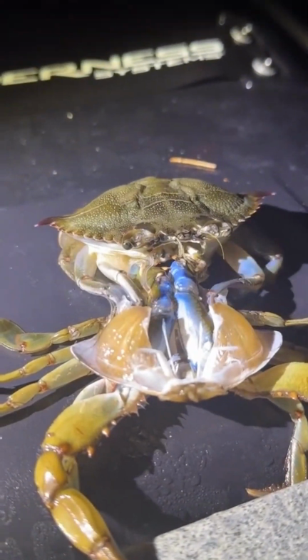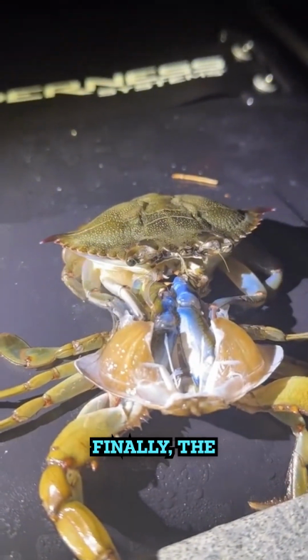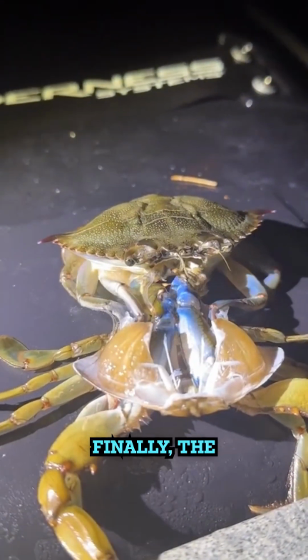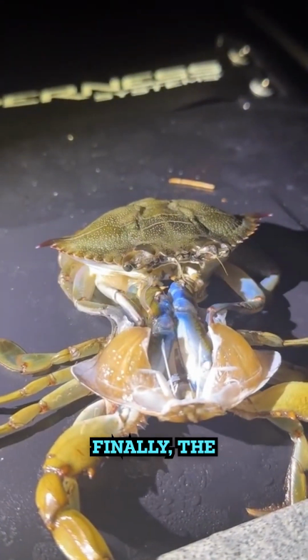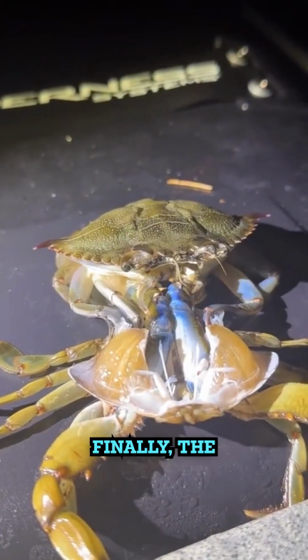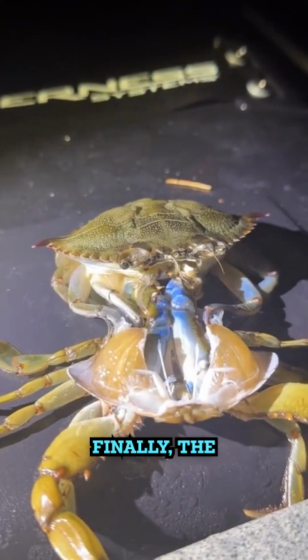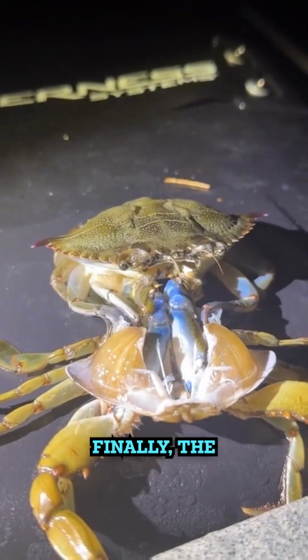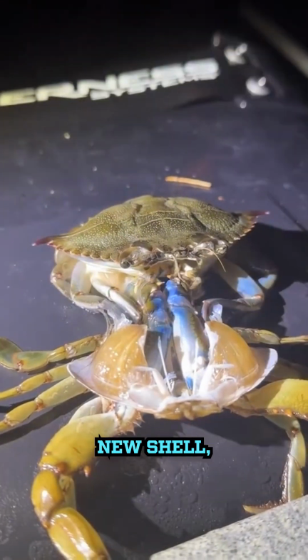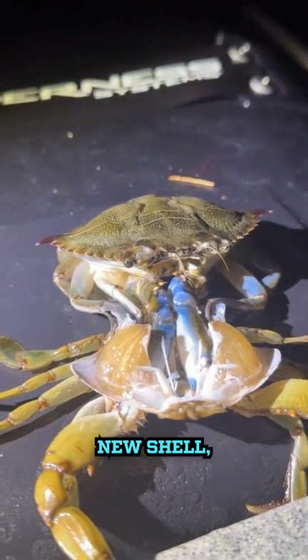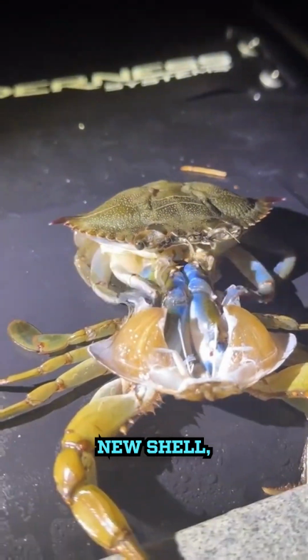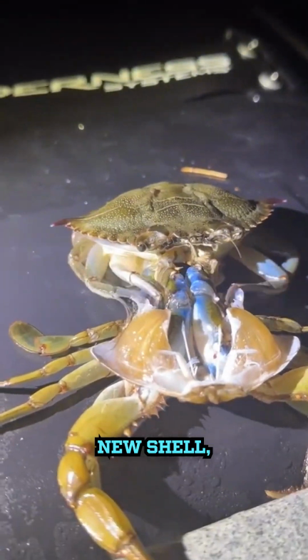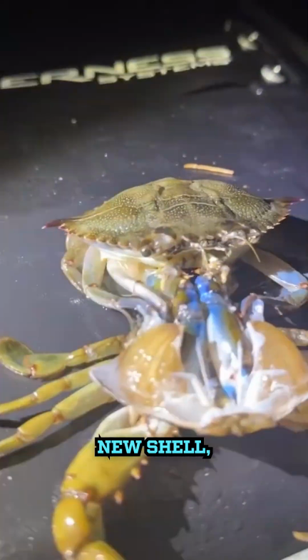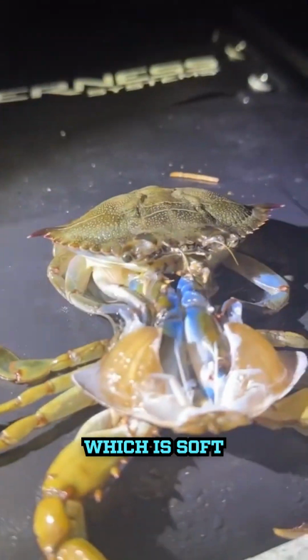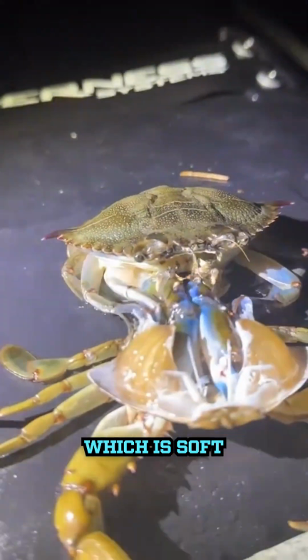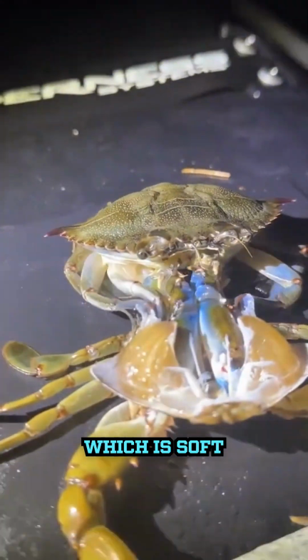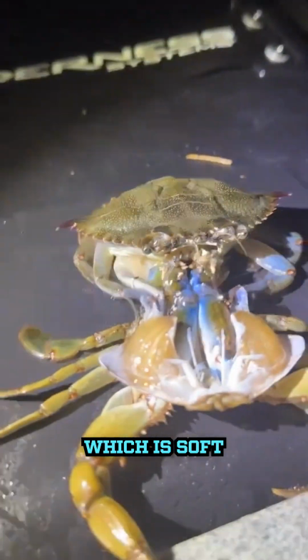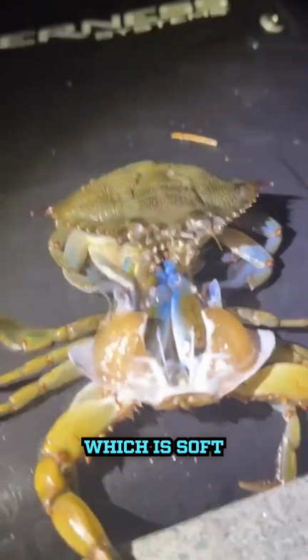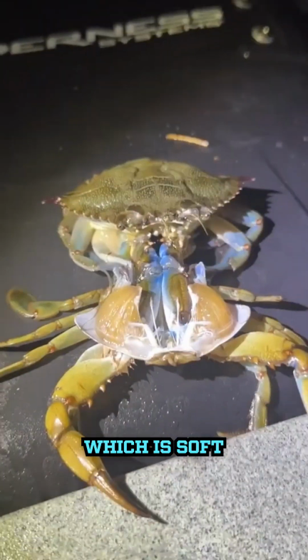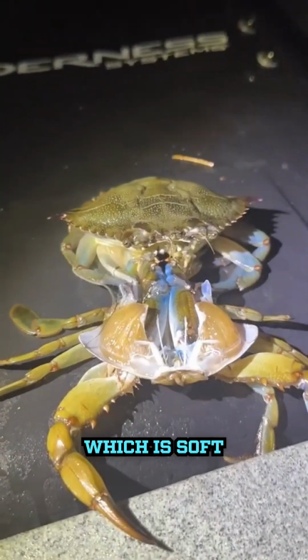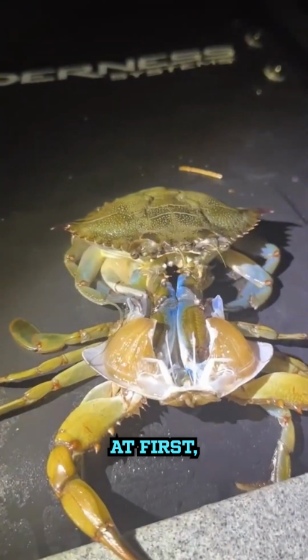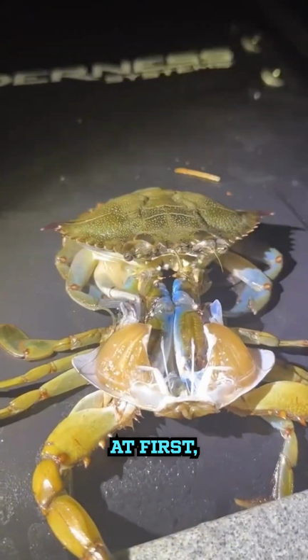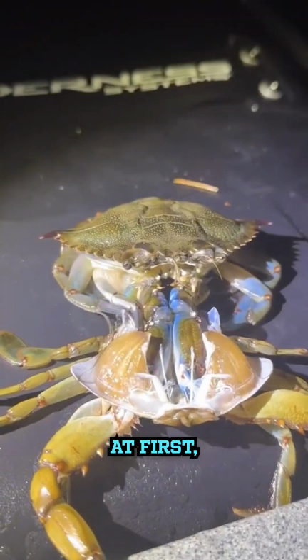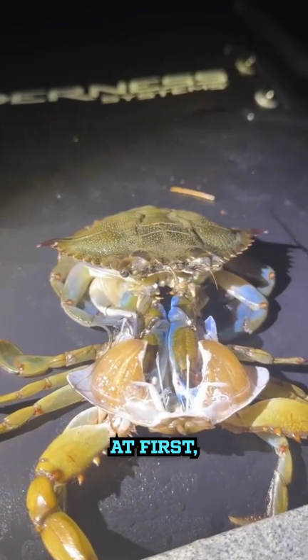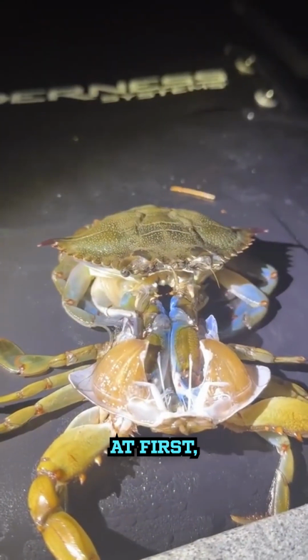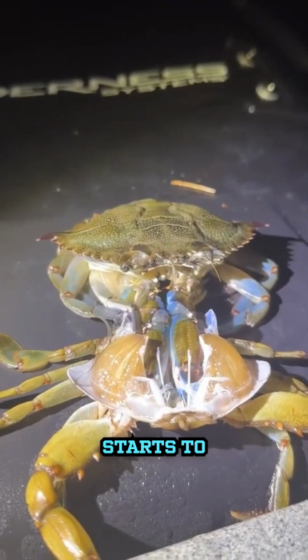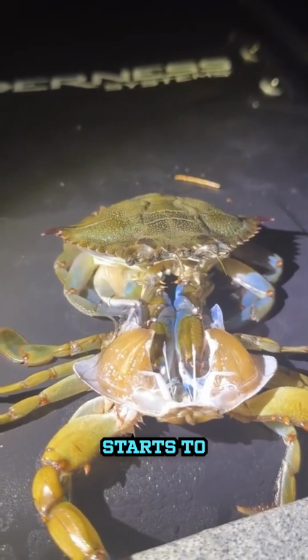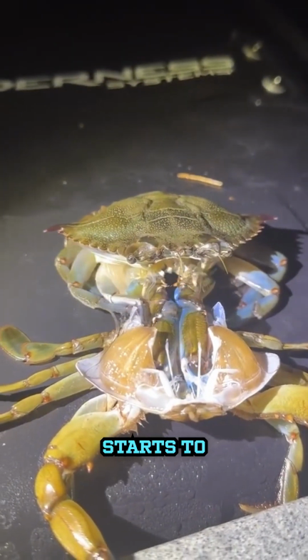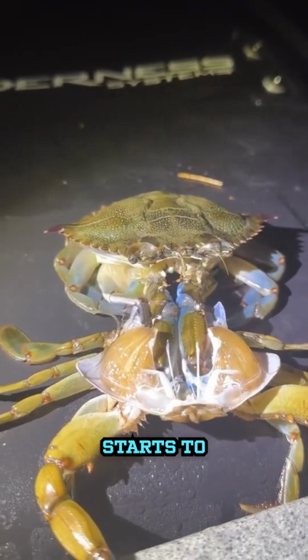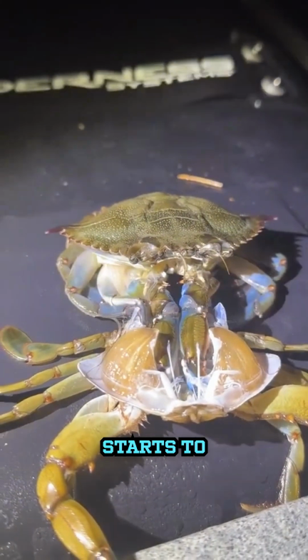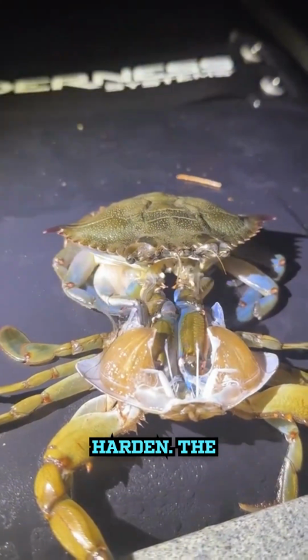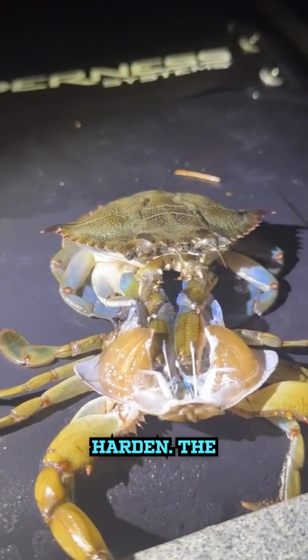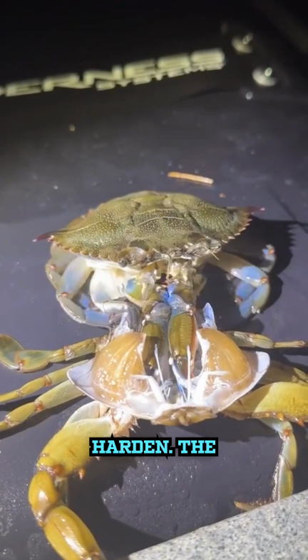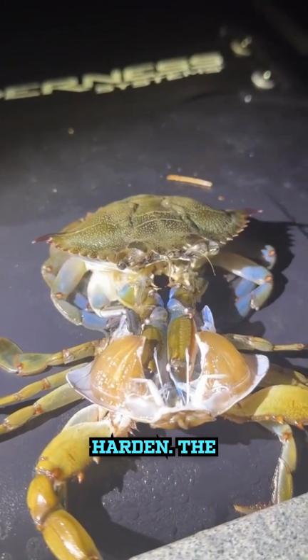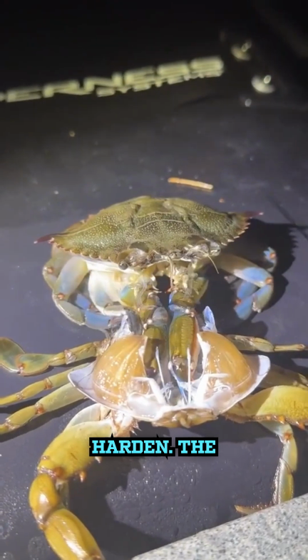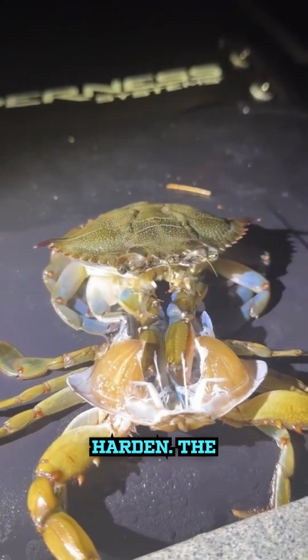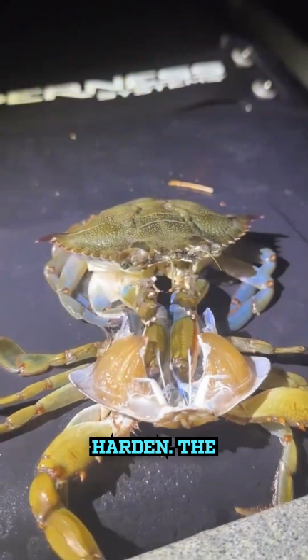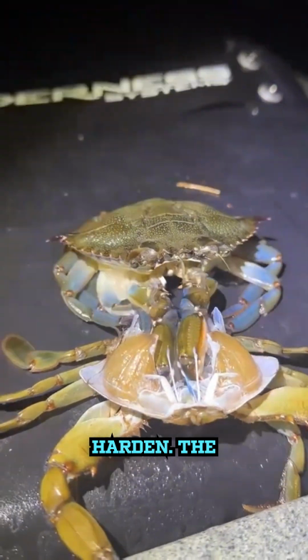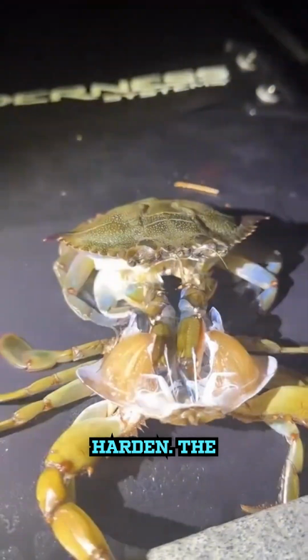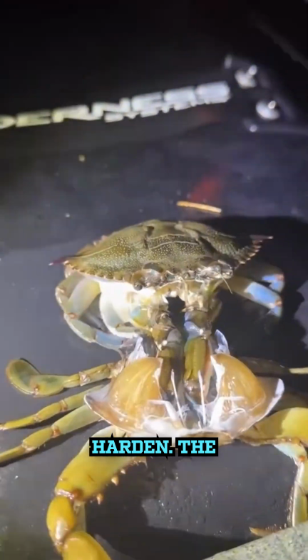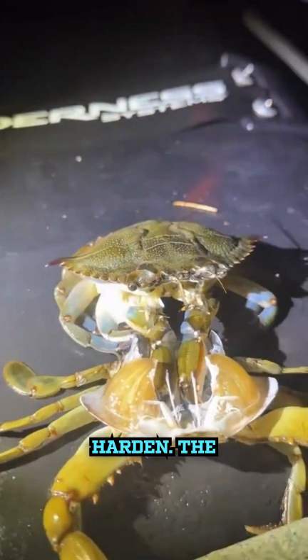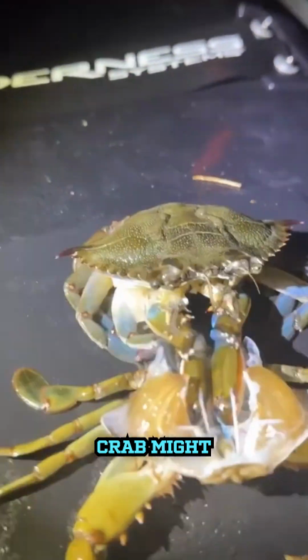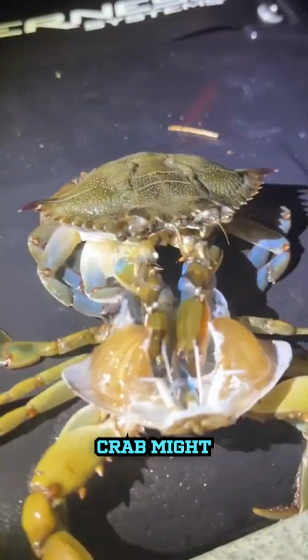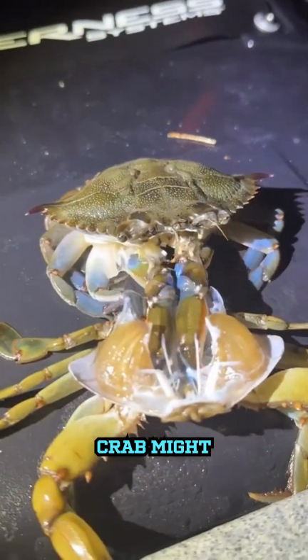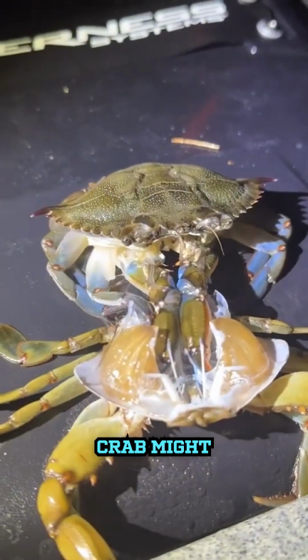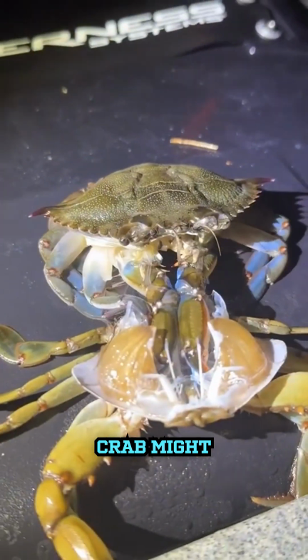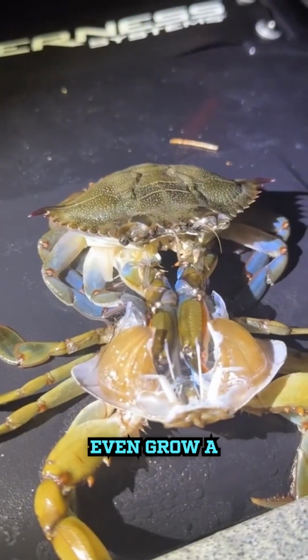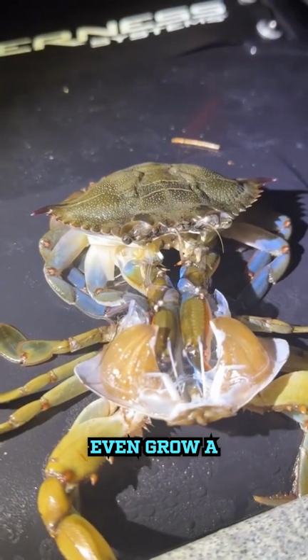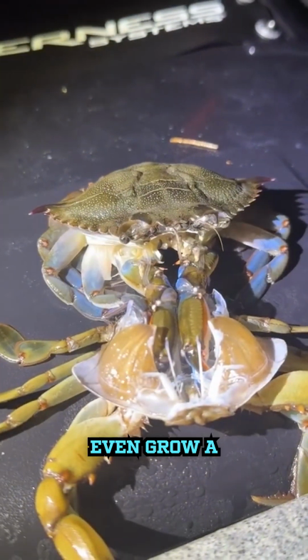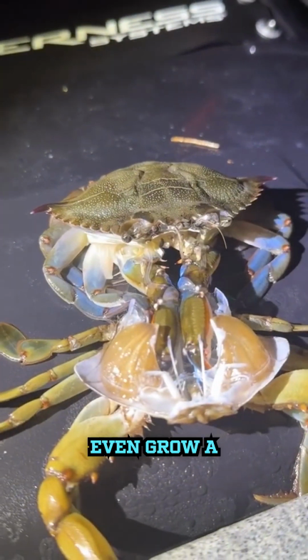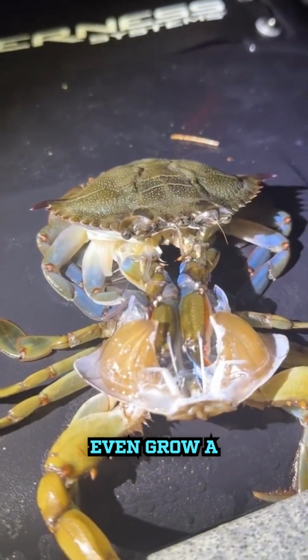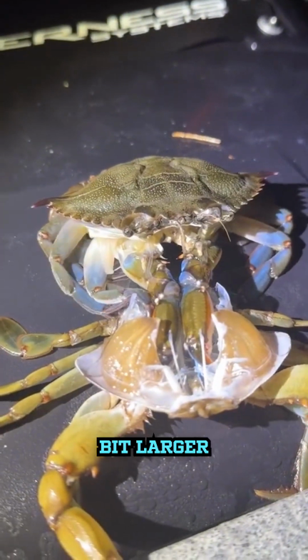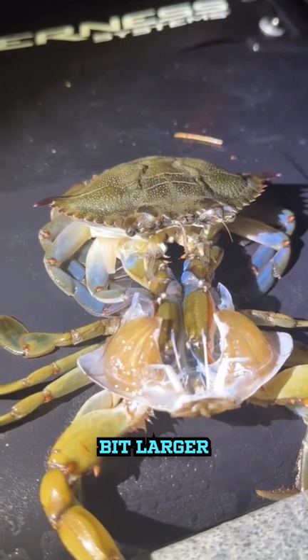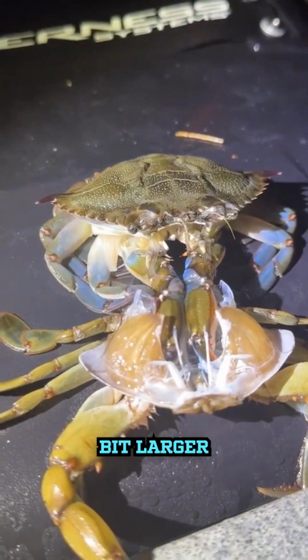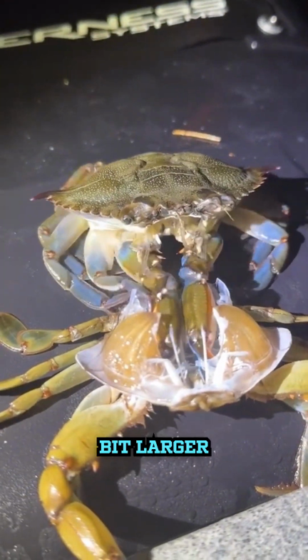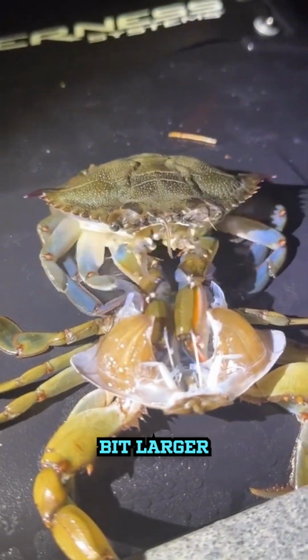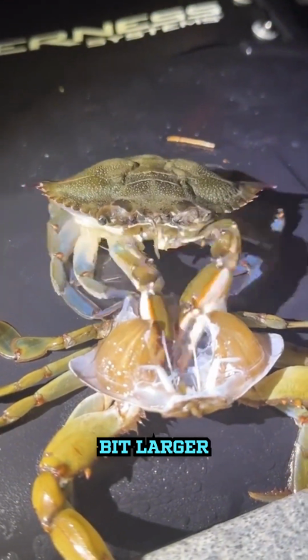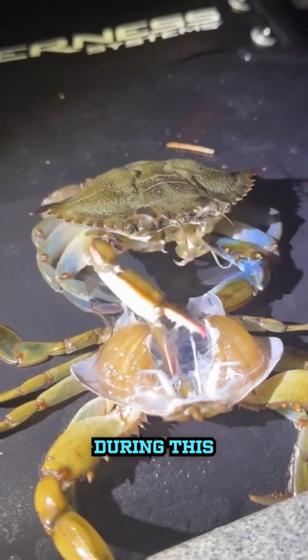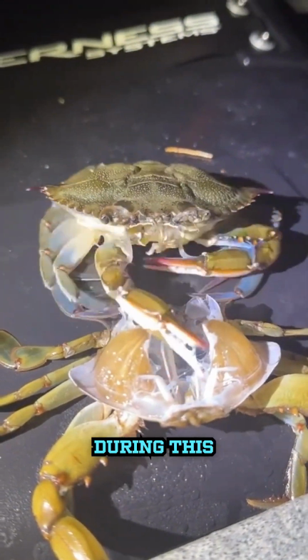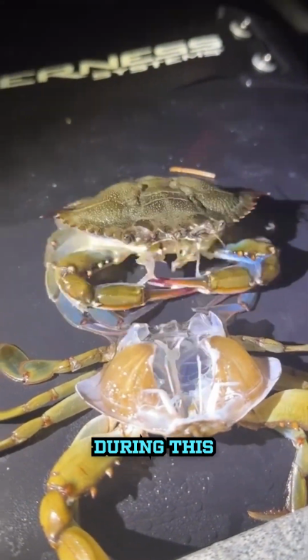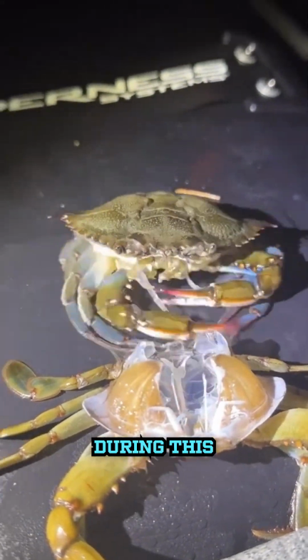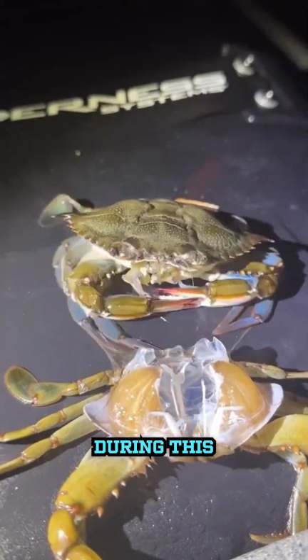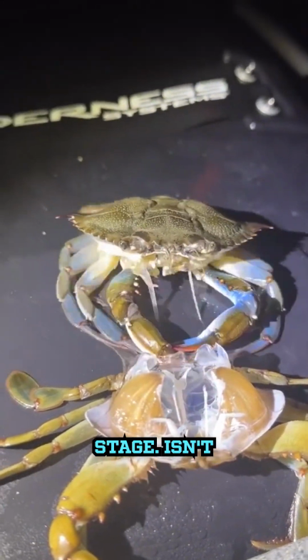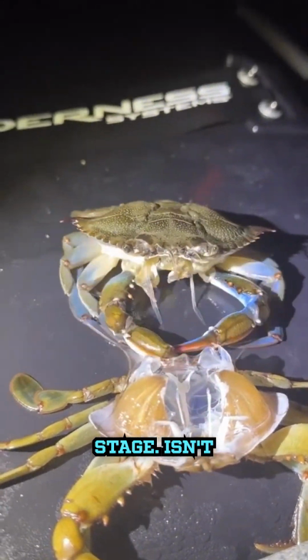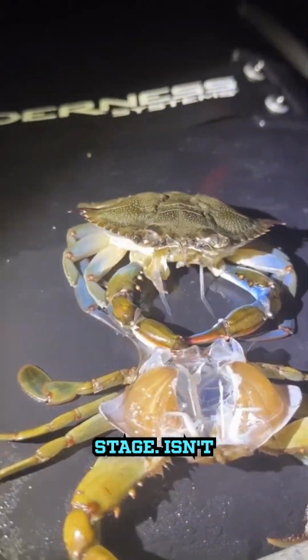Finally, the new shell, which is soft at first, starts to harden. The crab might even grow a bit larger during this stage.